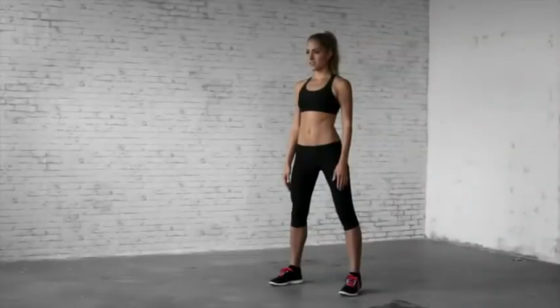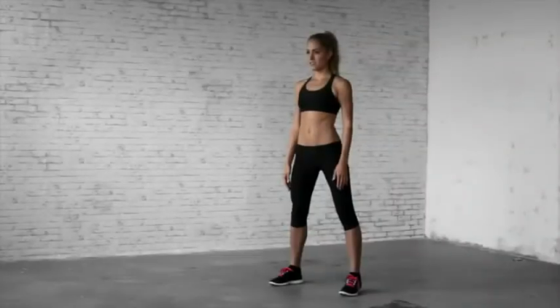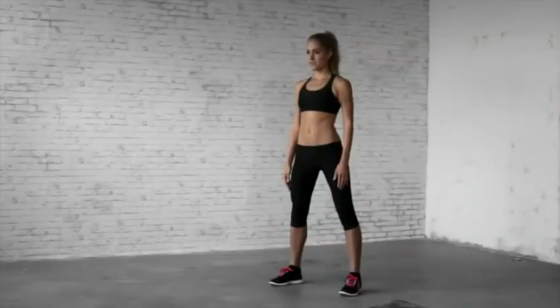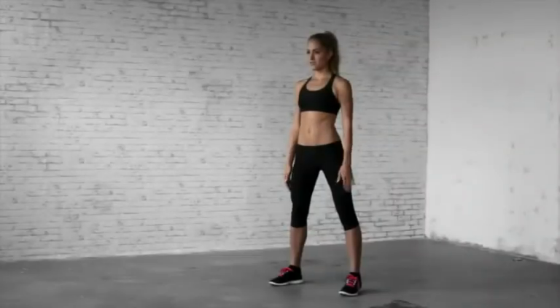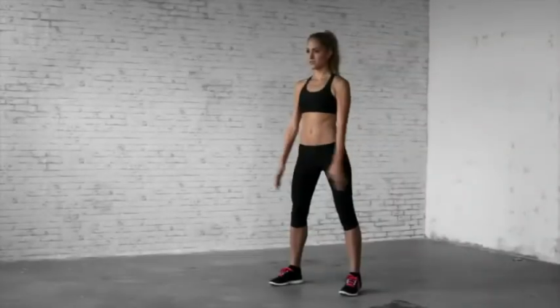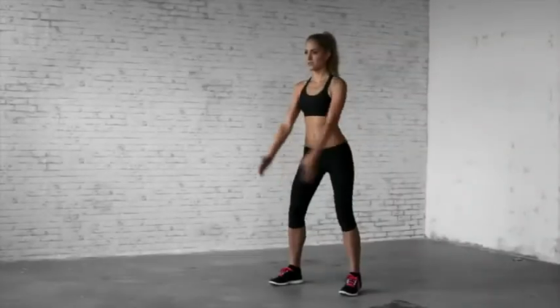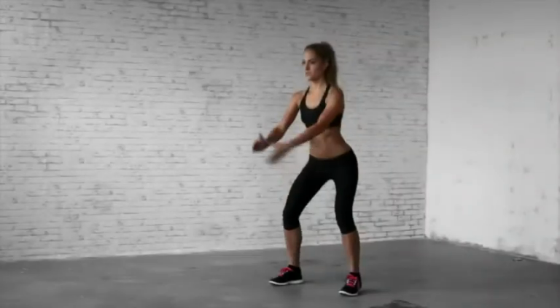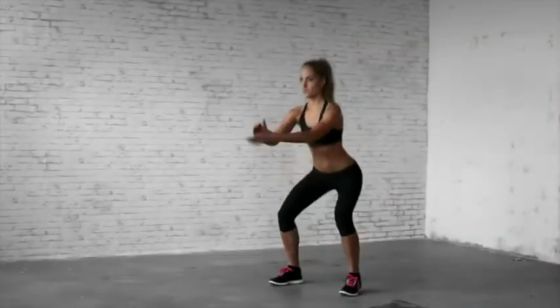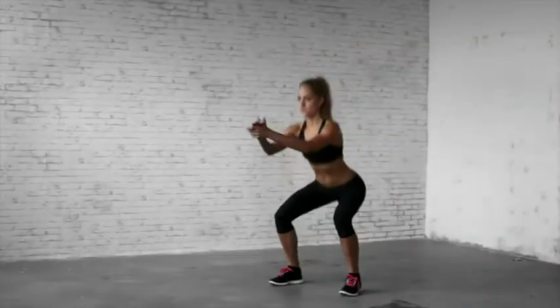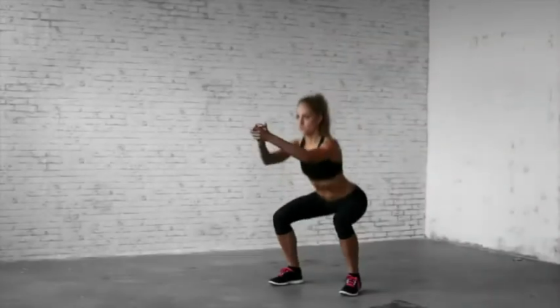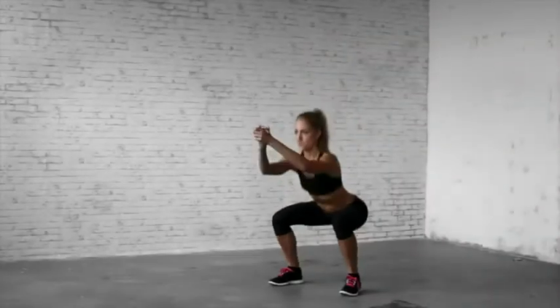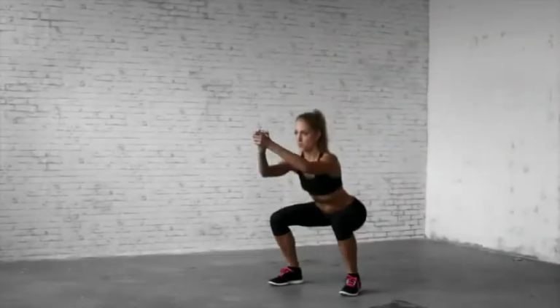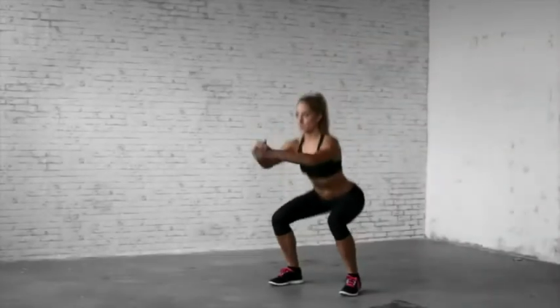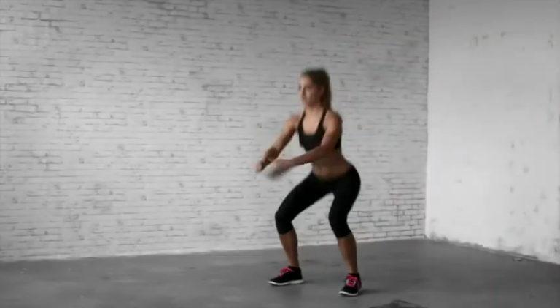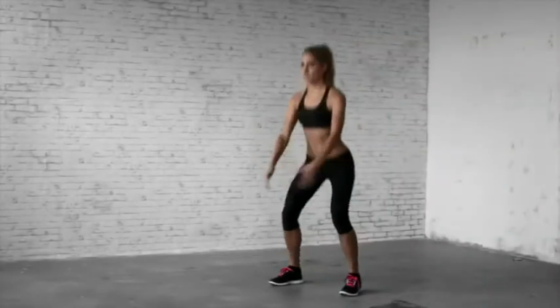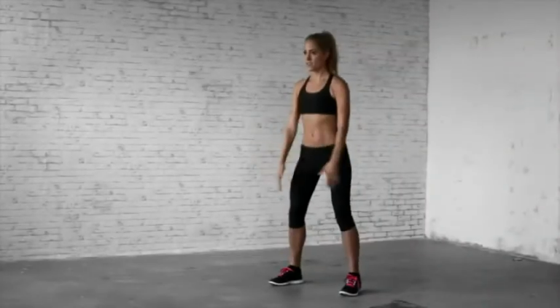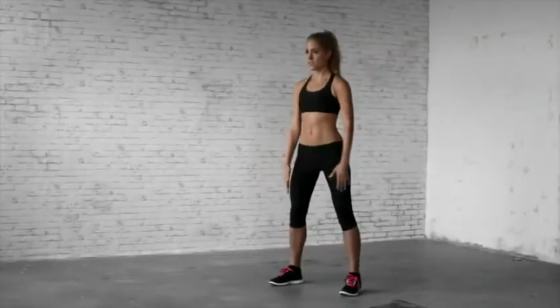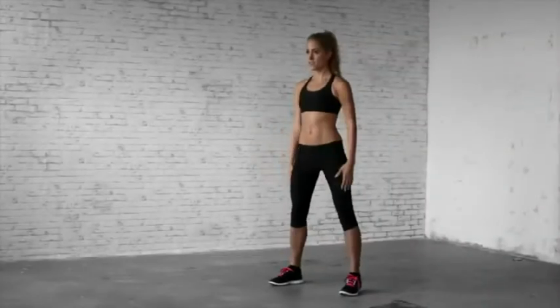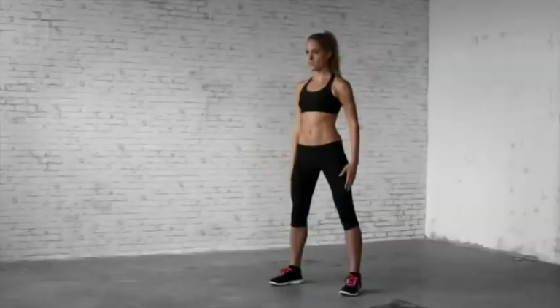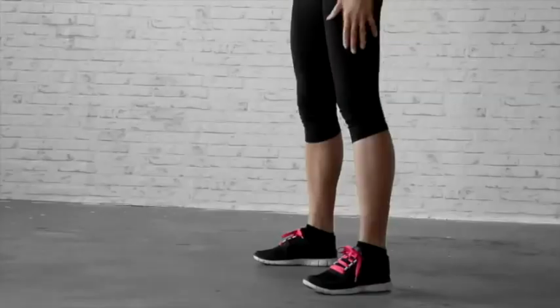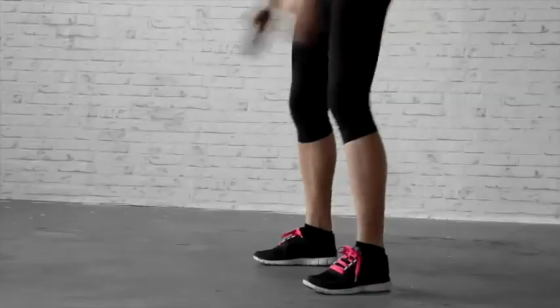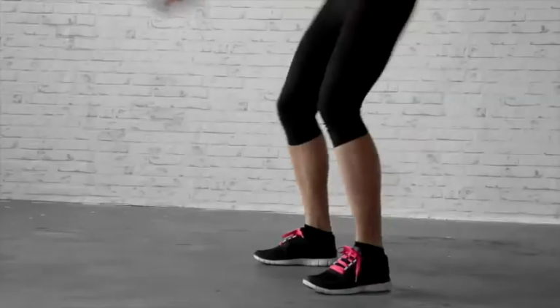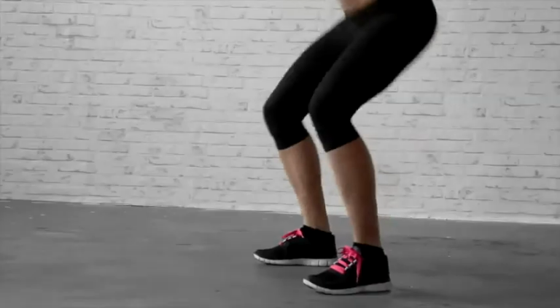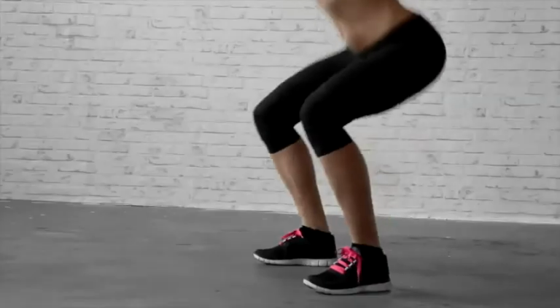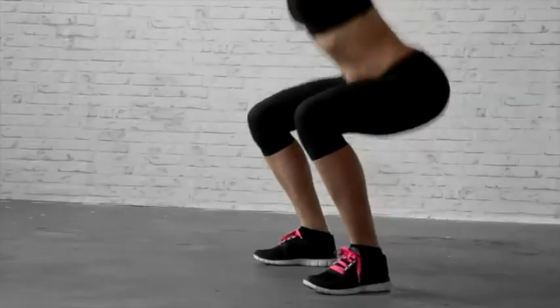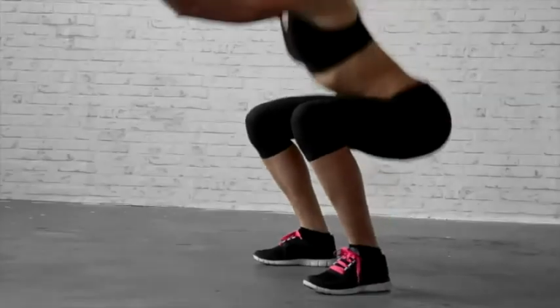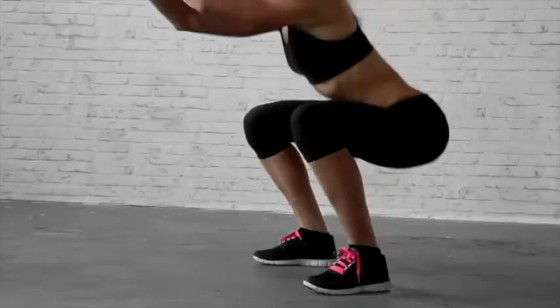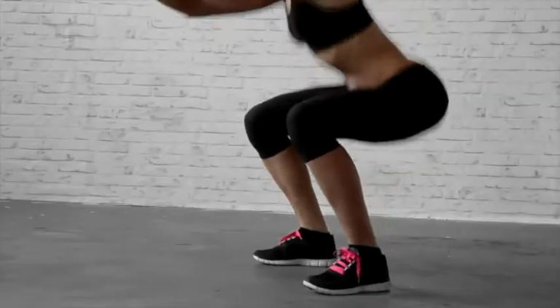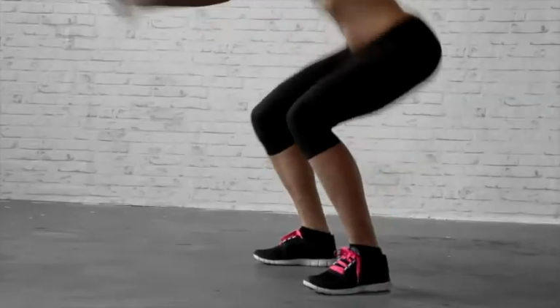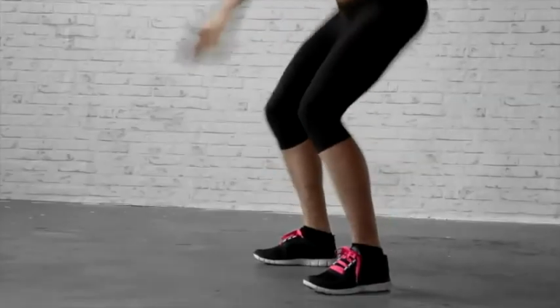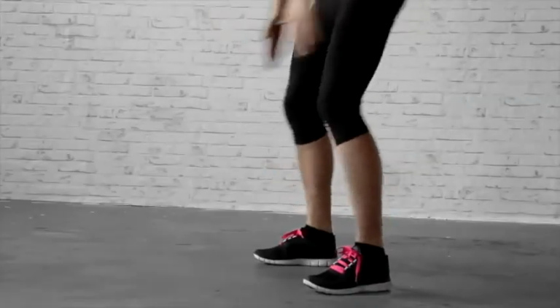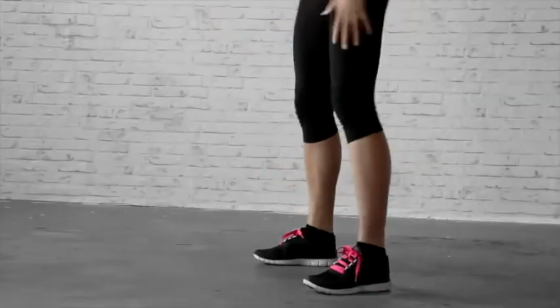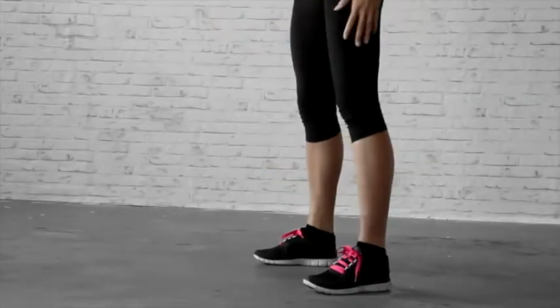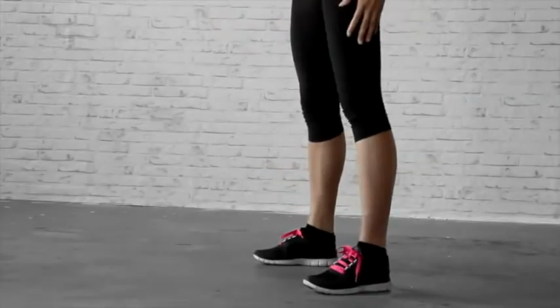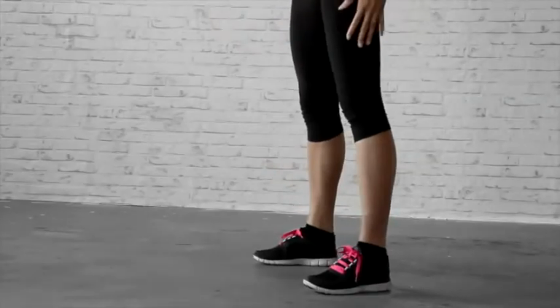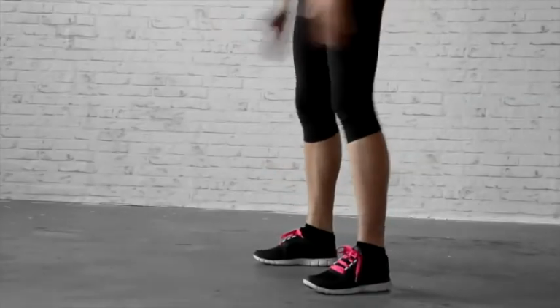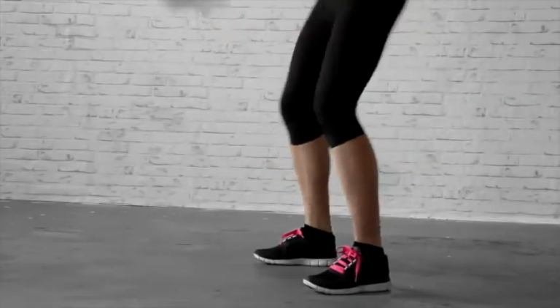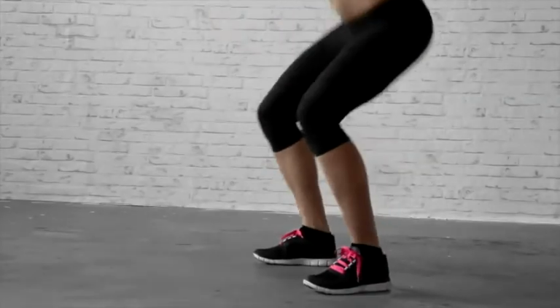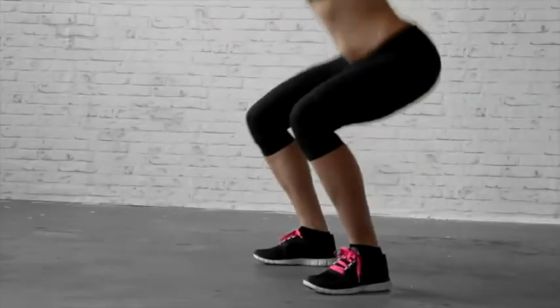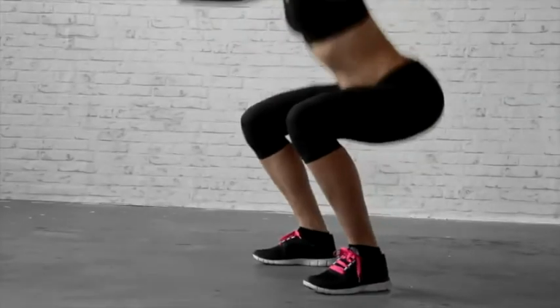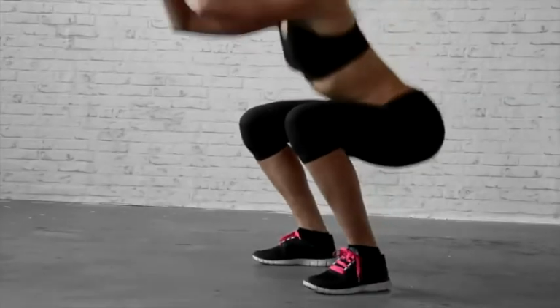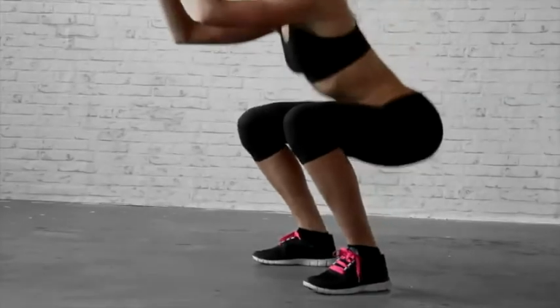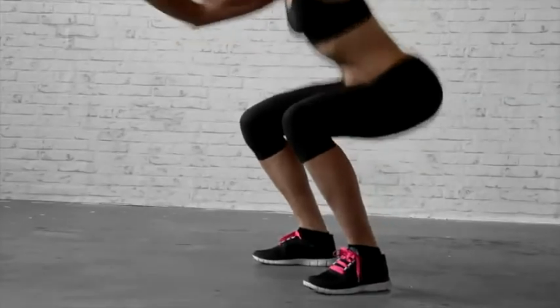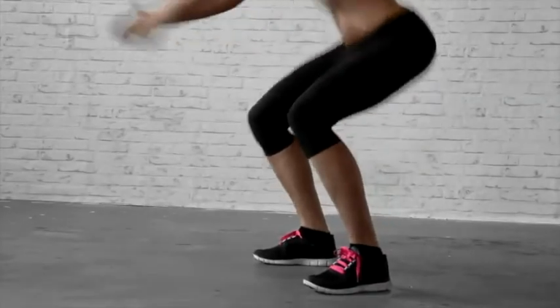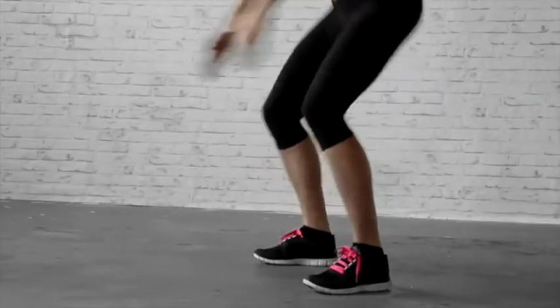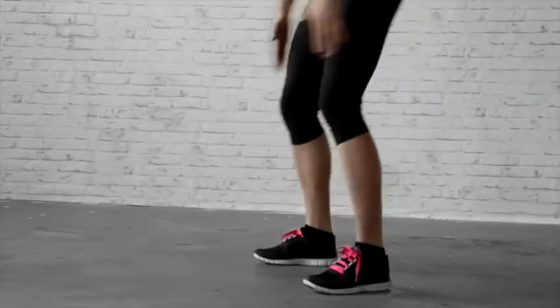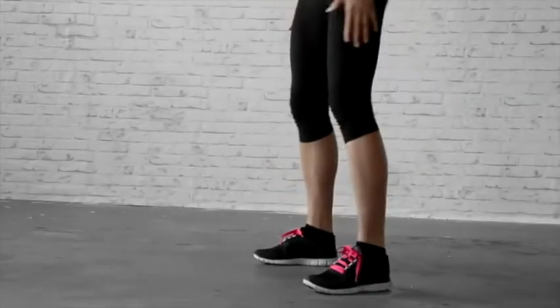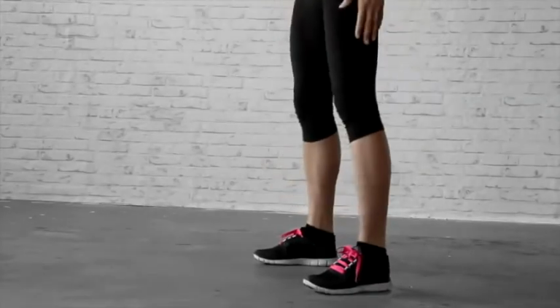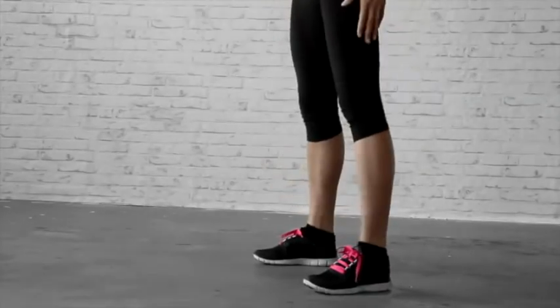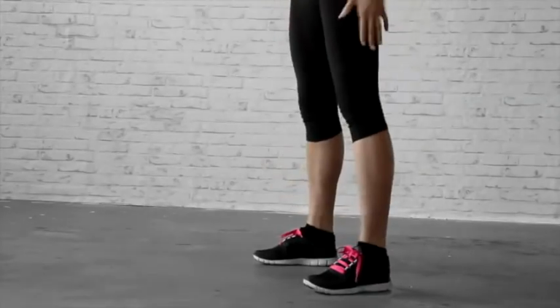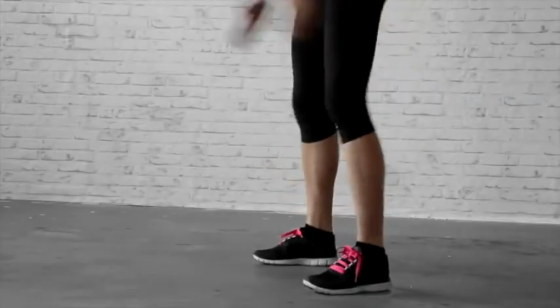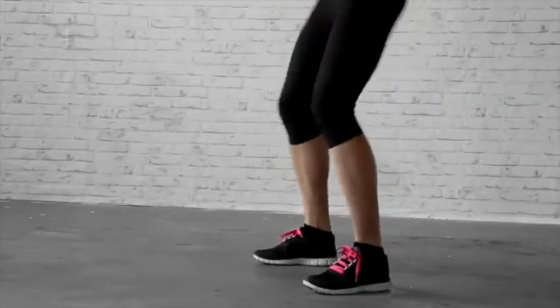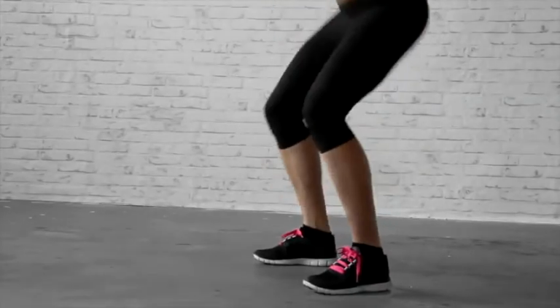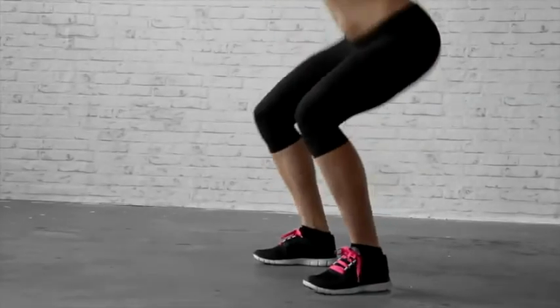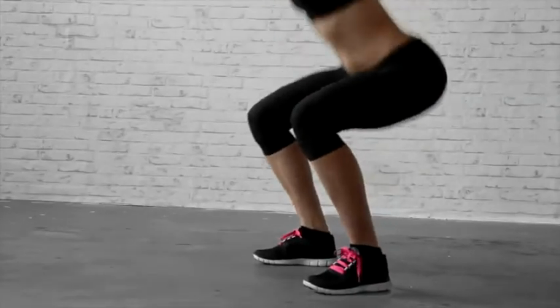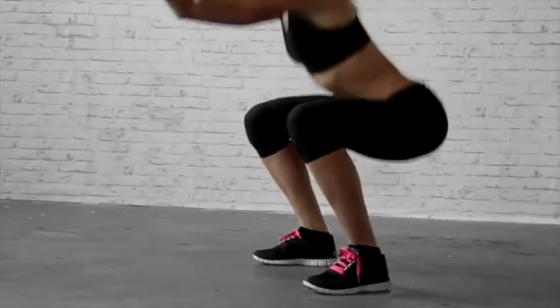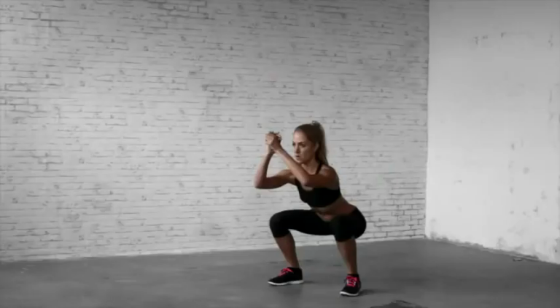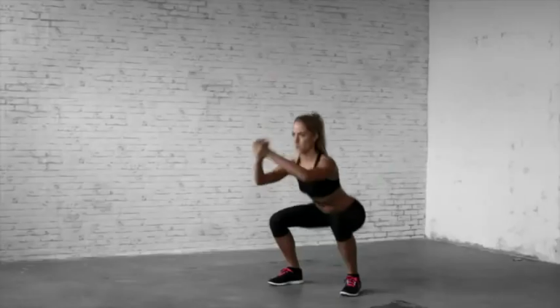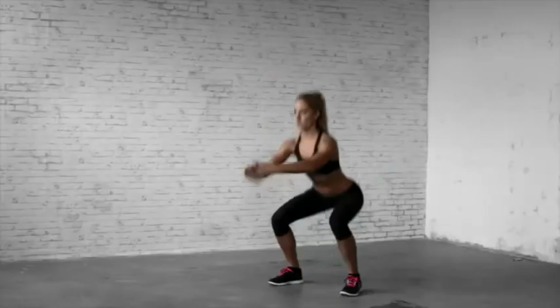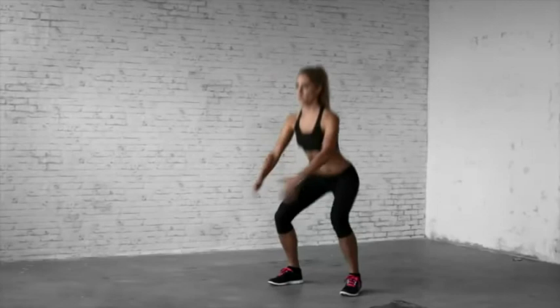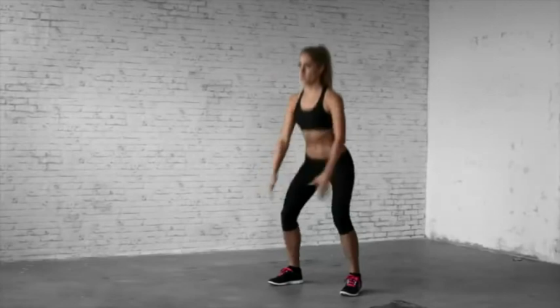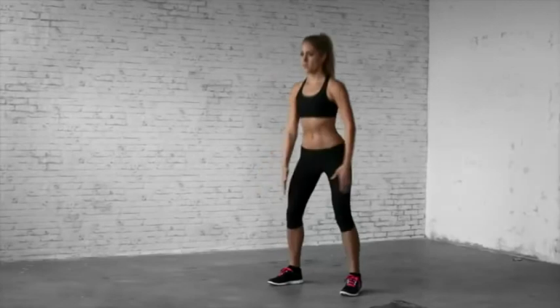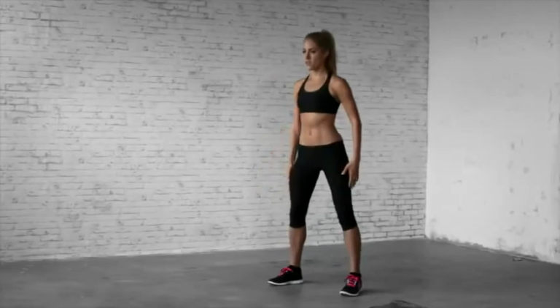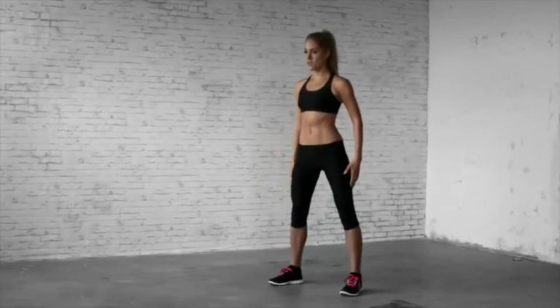If the exercise is too difficult or becomes too difficult during the workout, lower your hips as far as you can instead of lowering them all the way down.